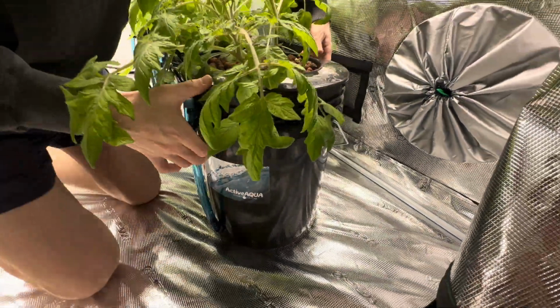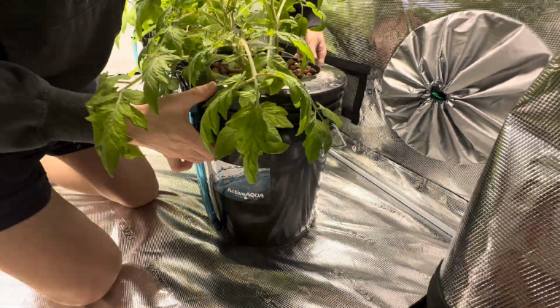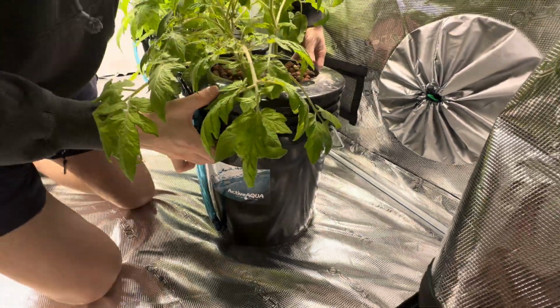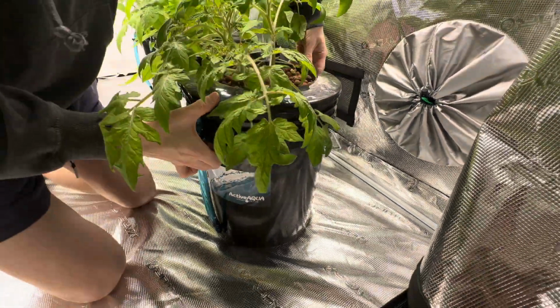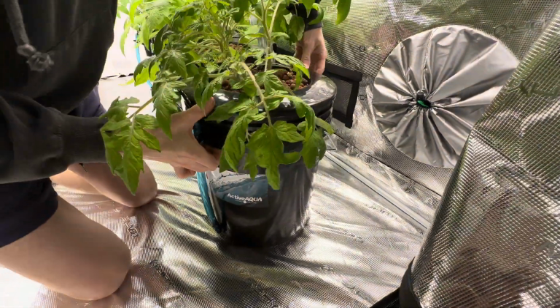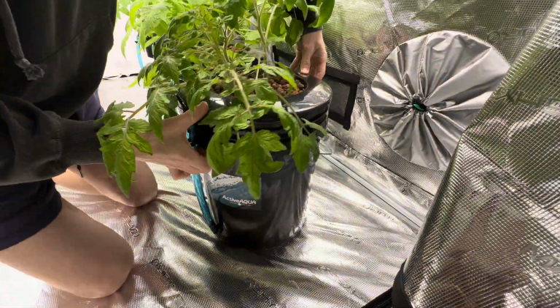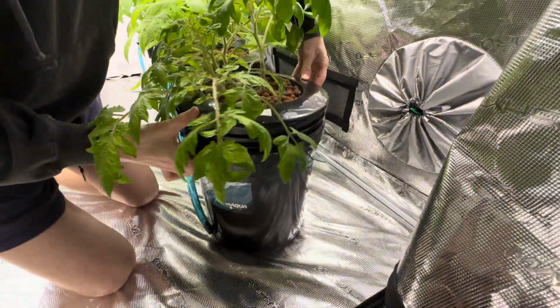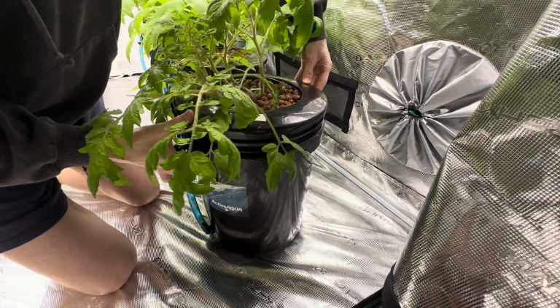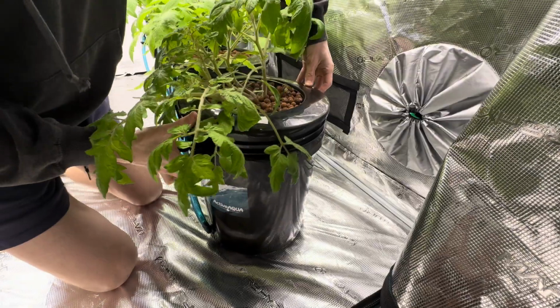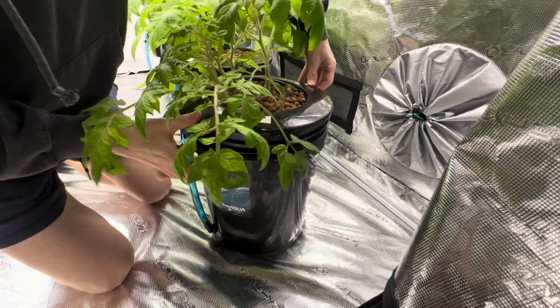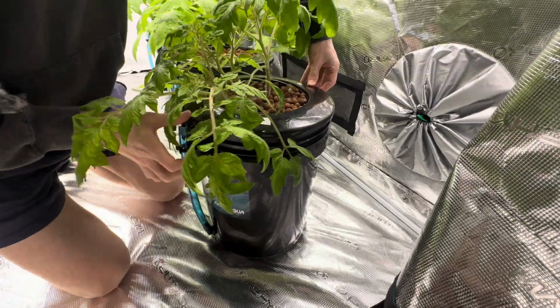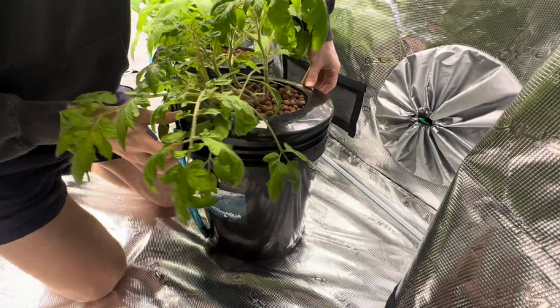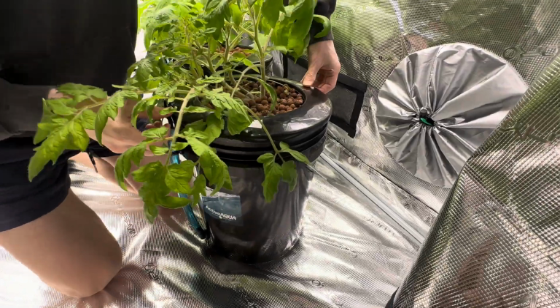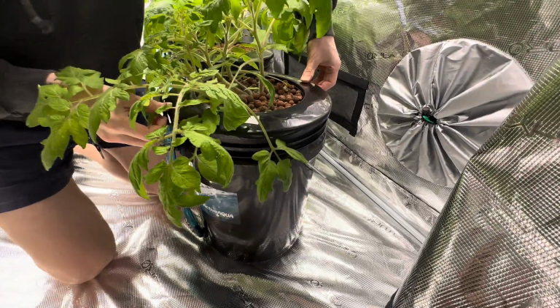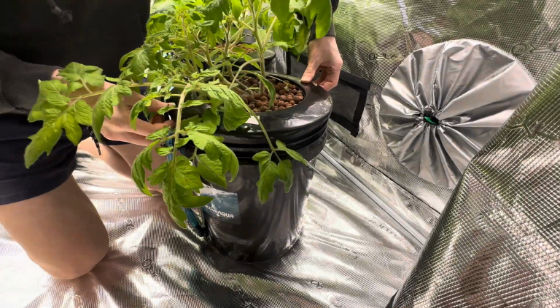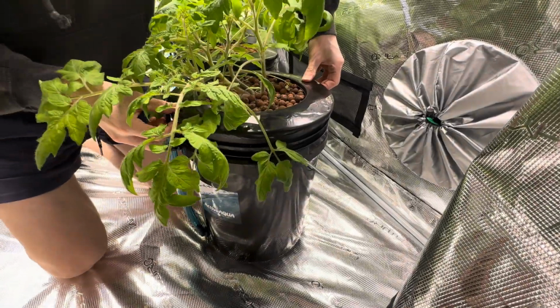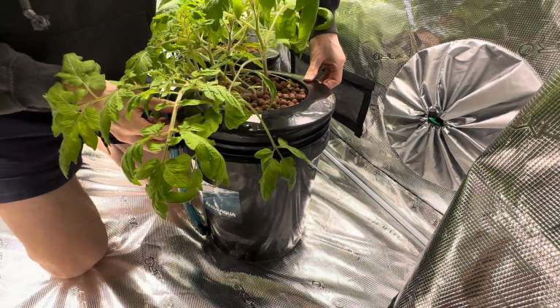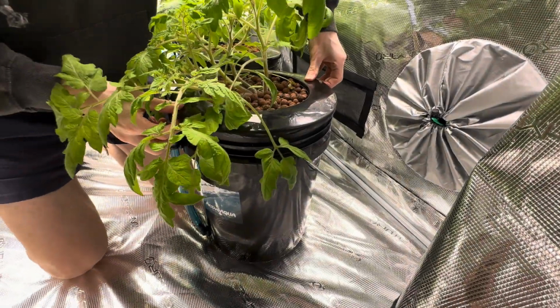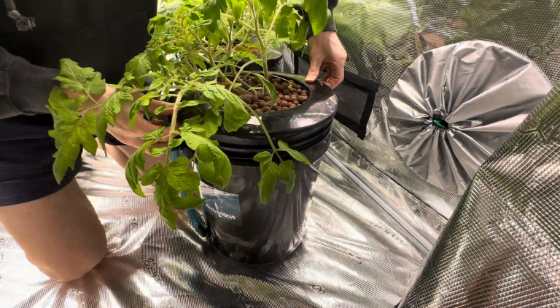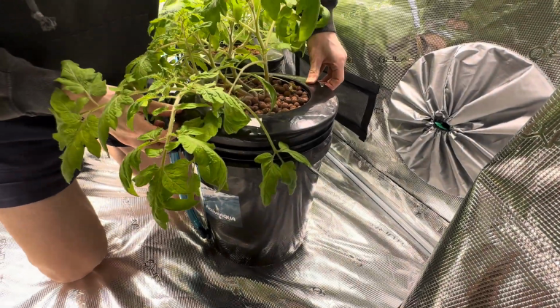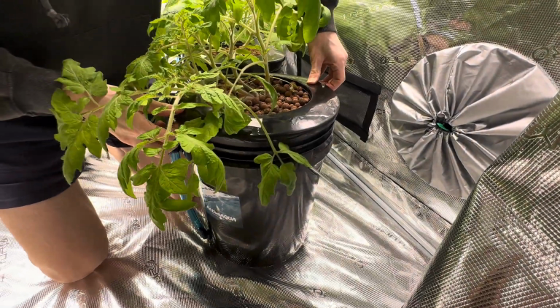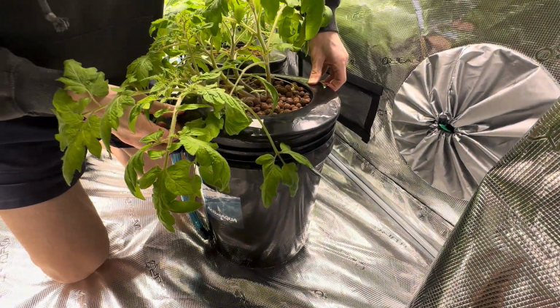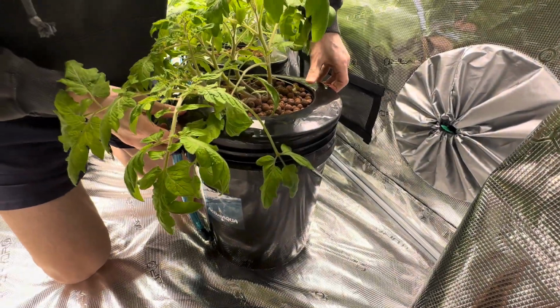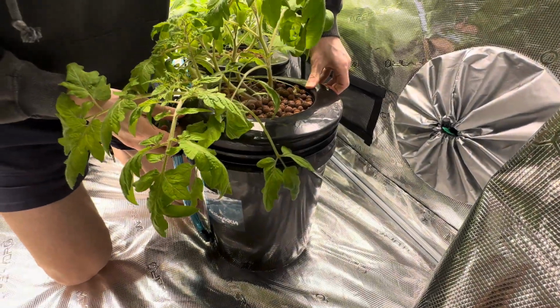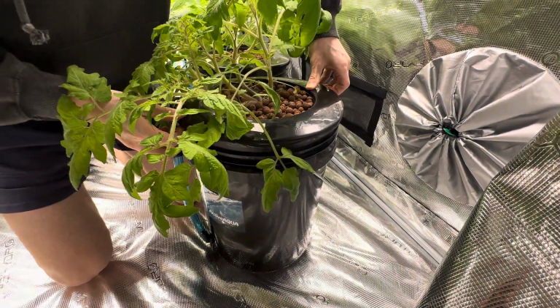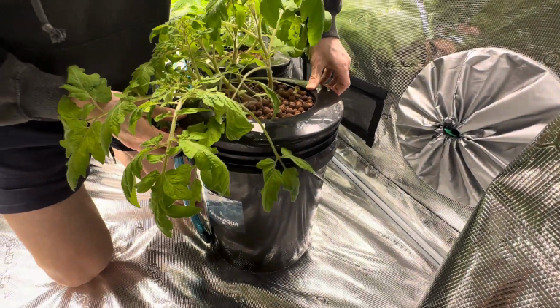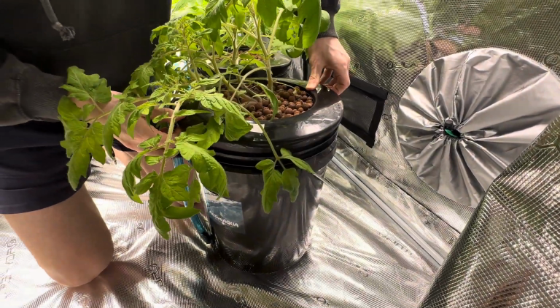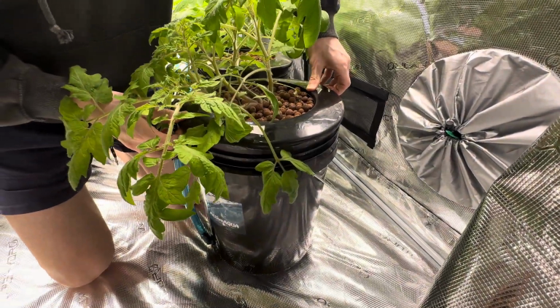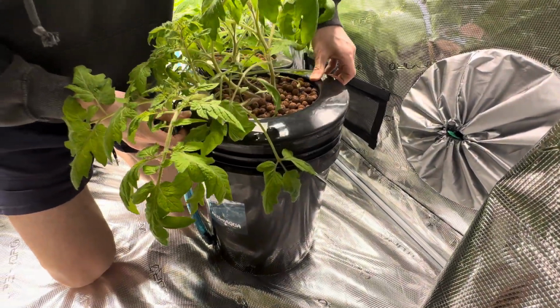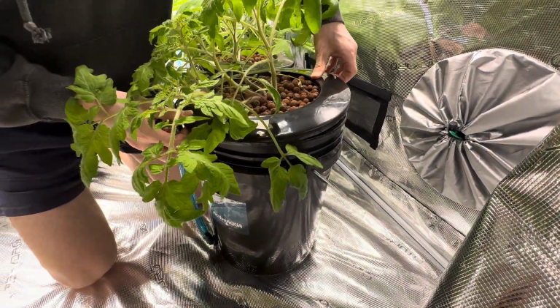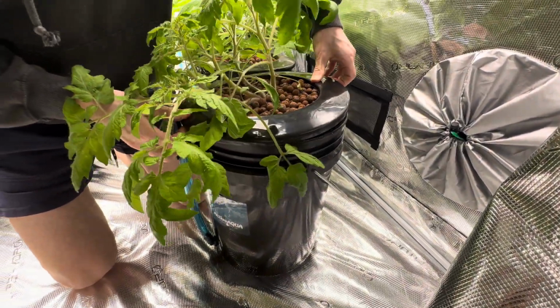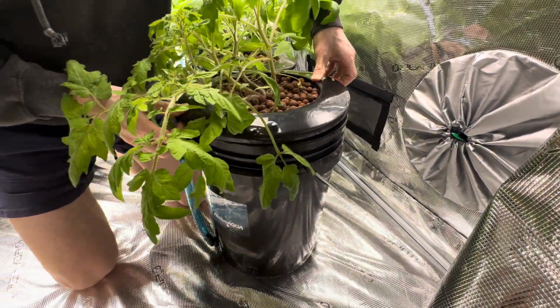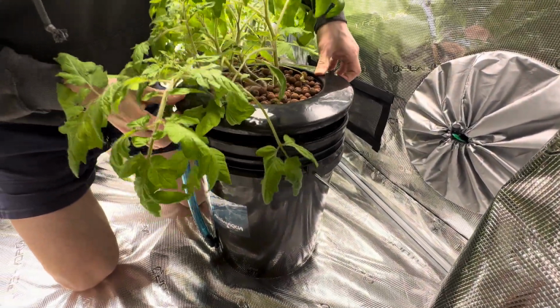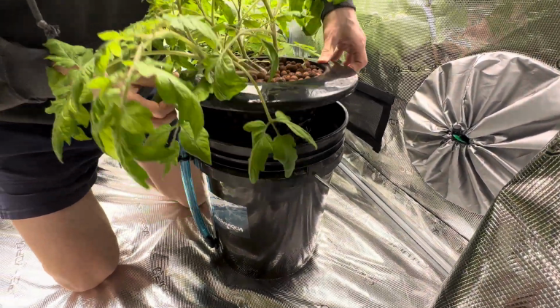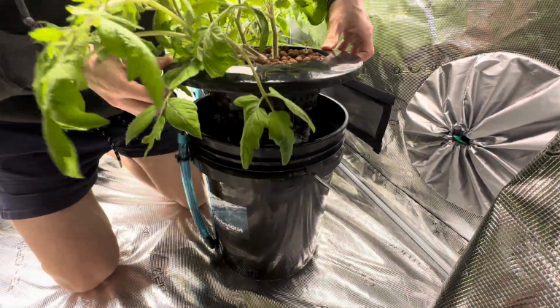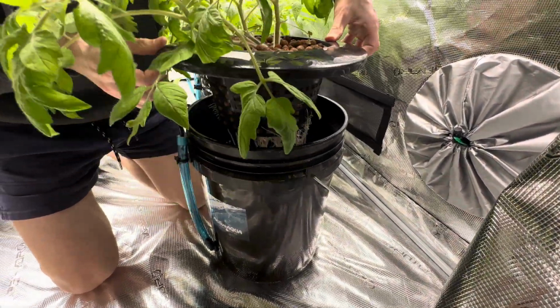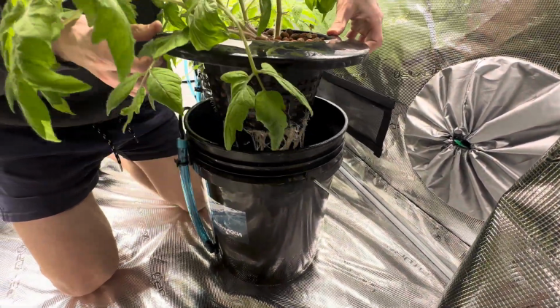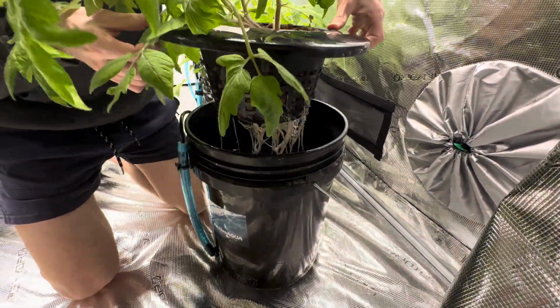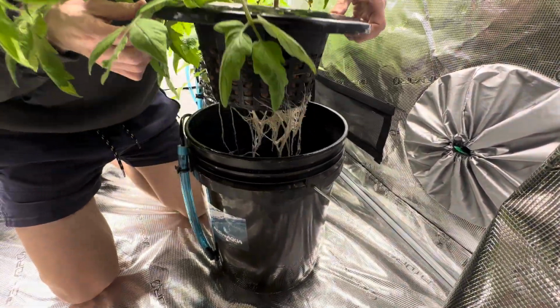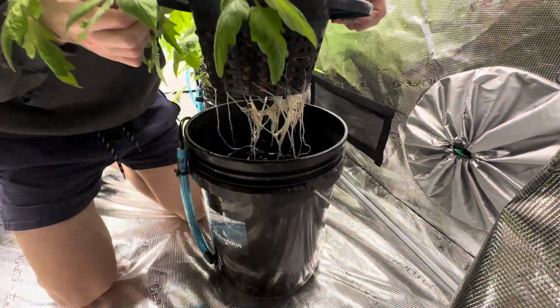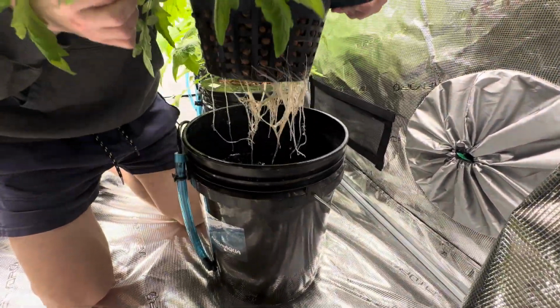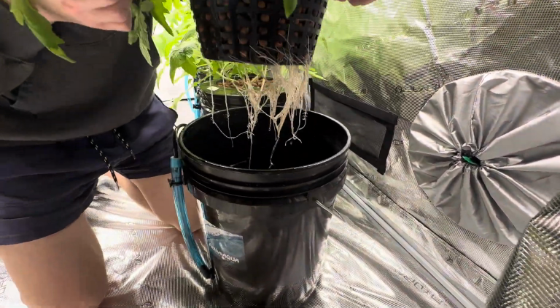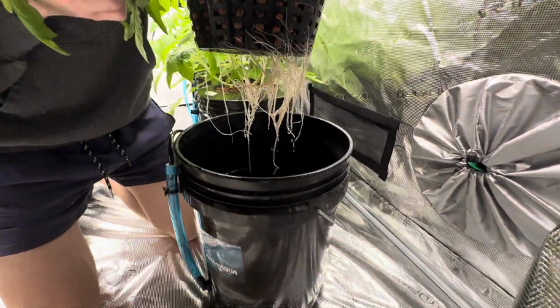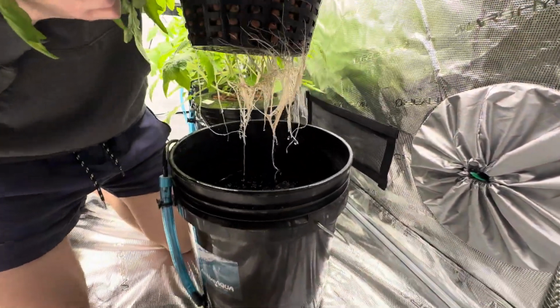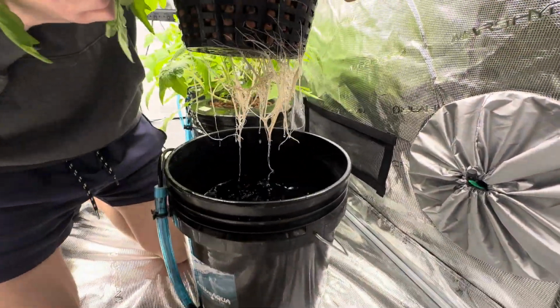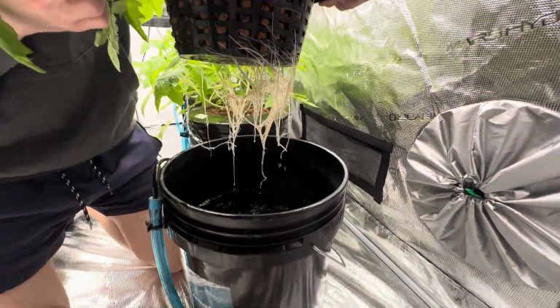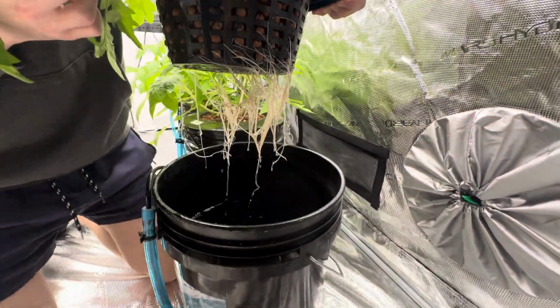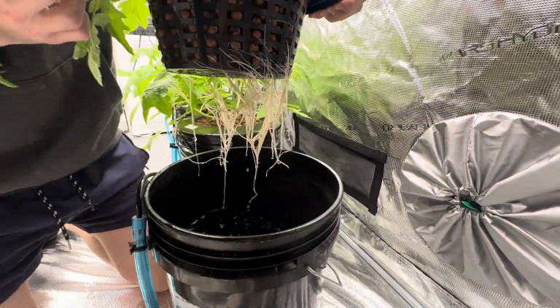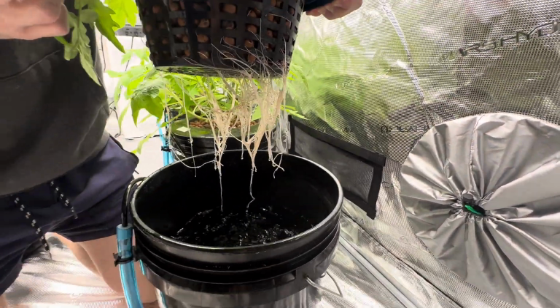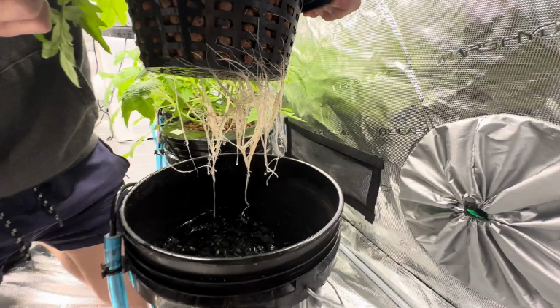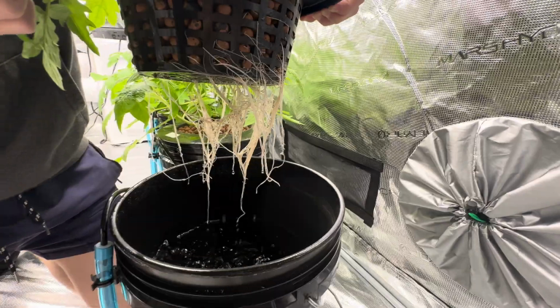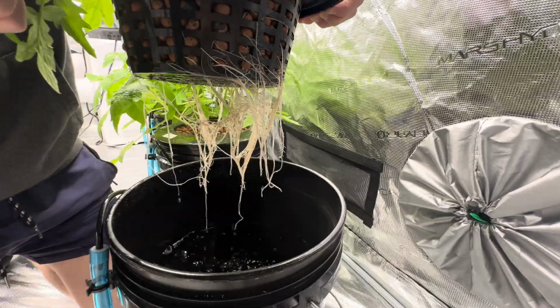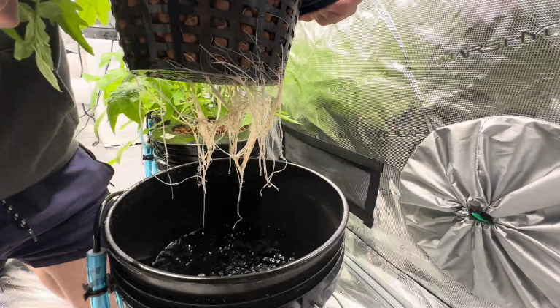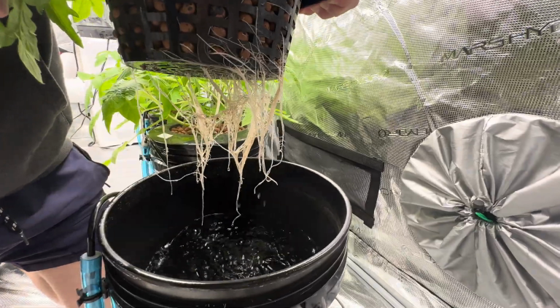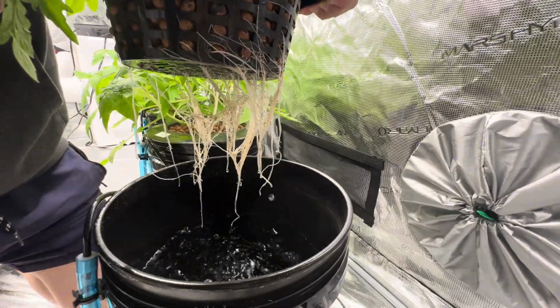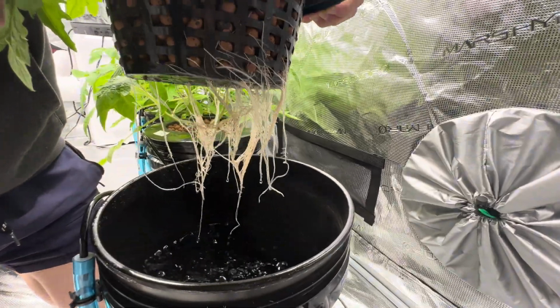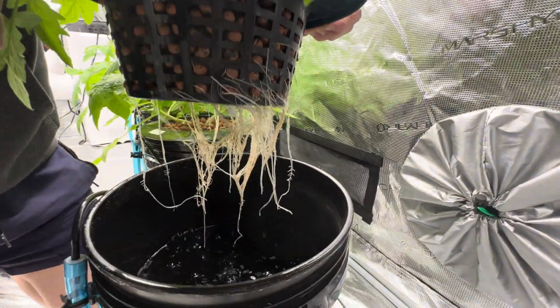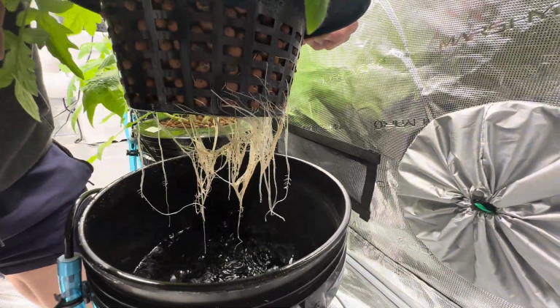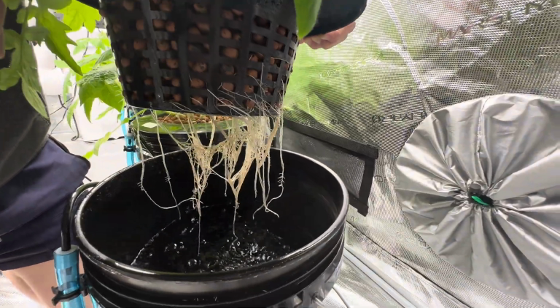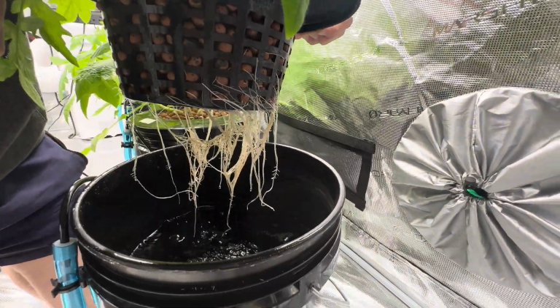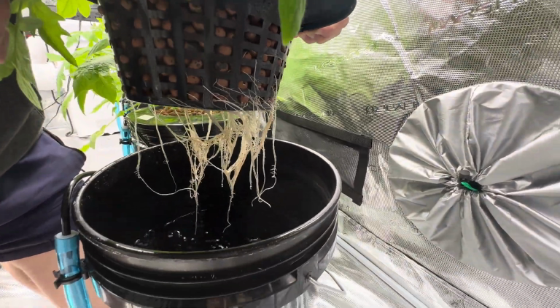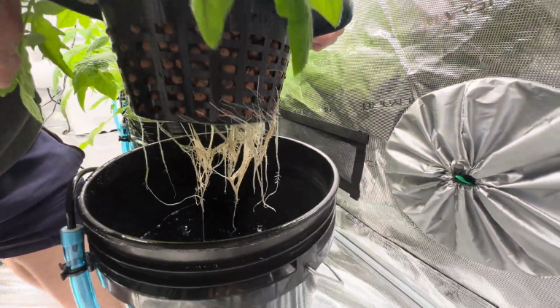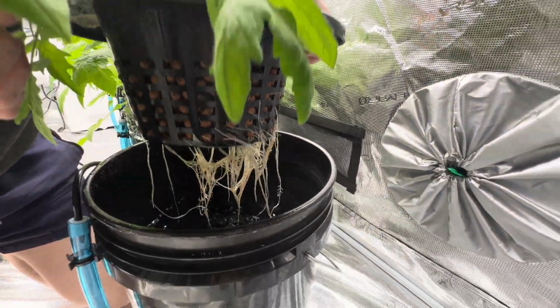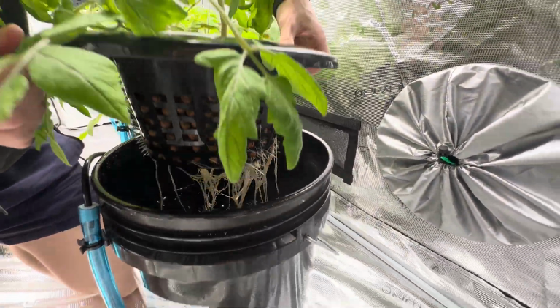We started them at 1 EC. I want to show you guys the roots because once we string them up, we aren't going to be able to check the roots again.